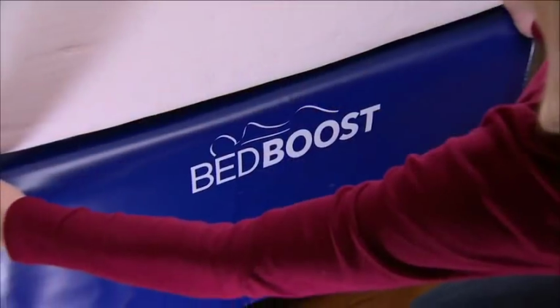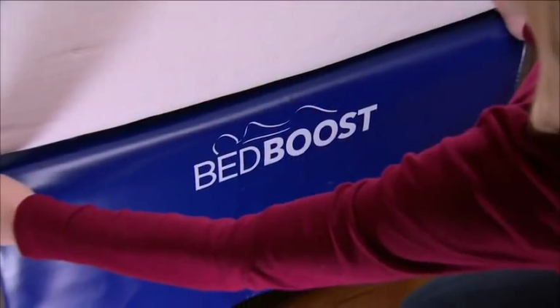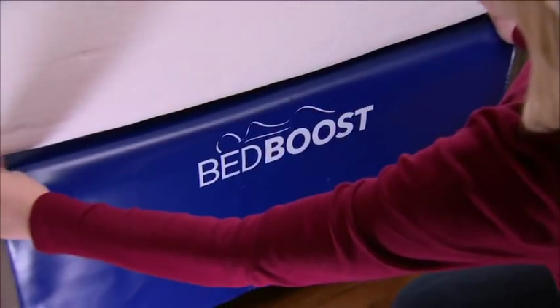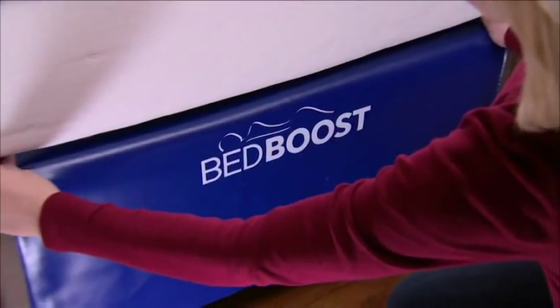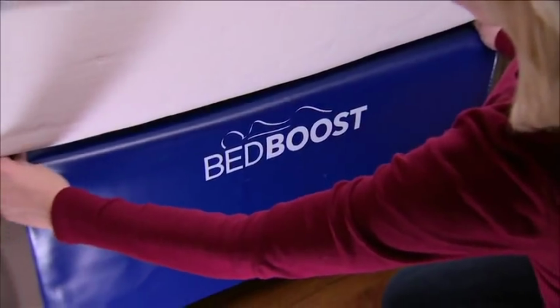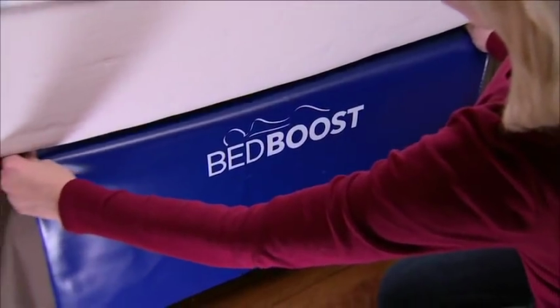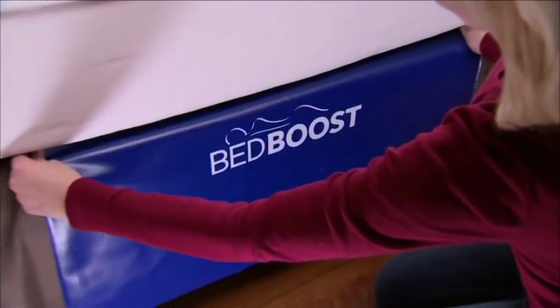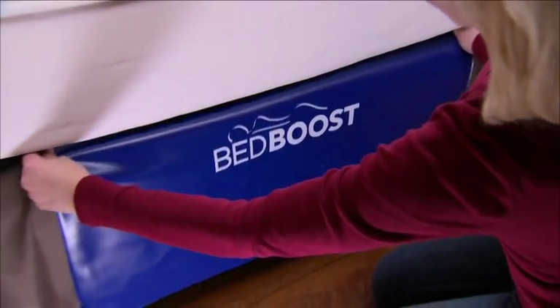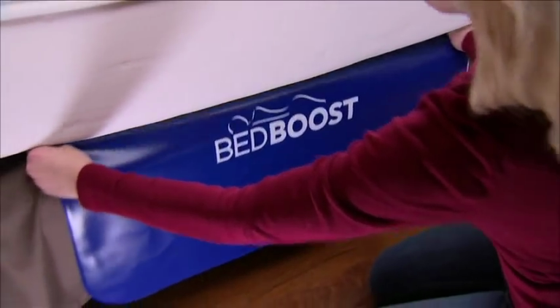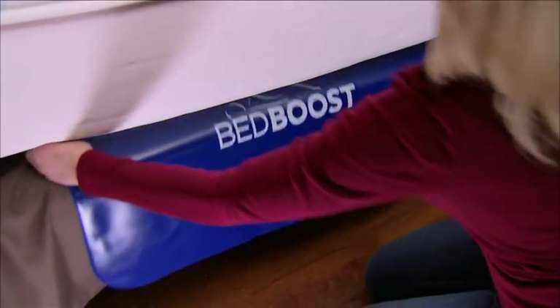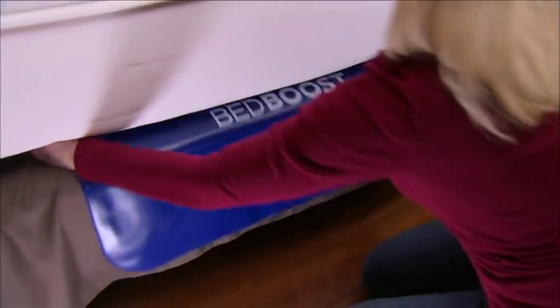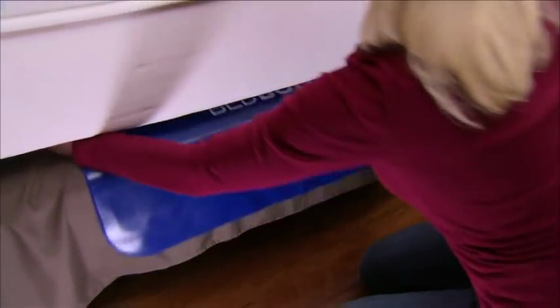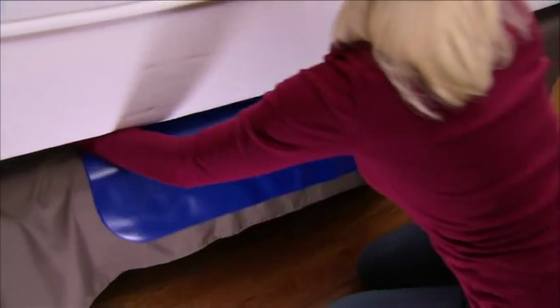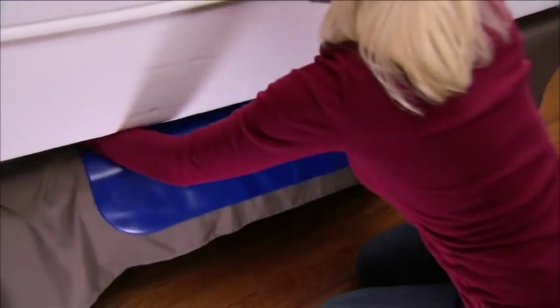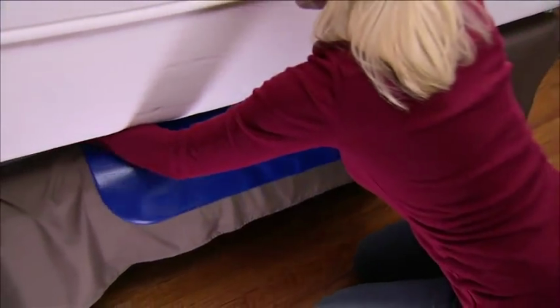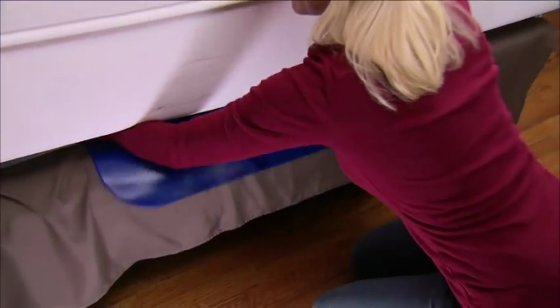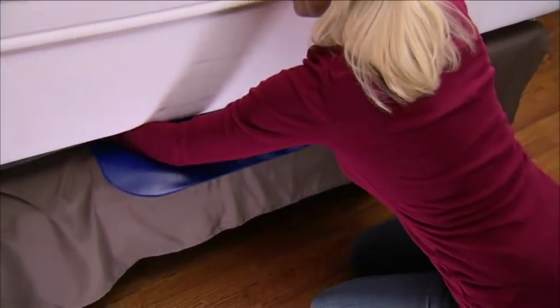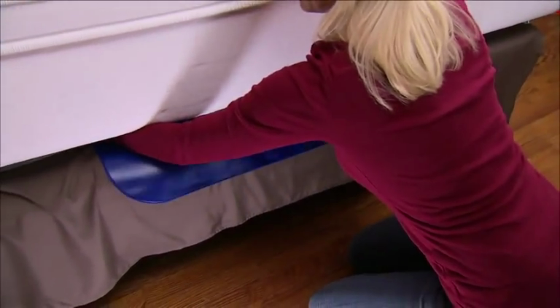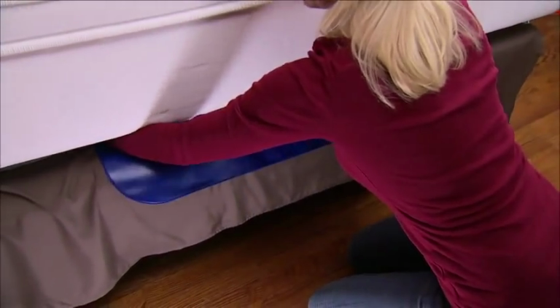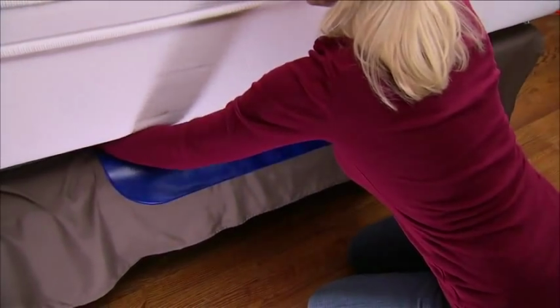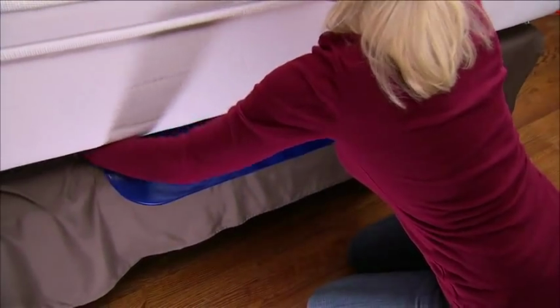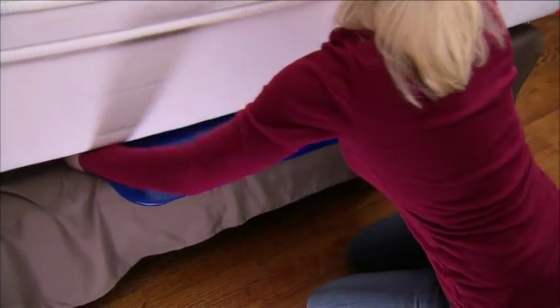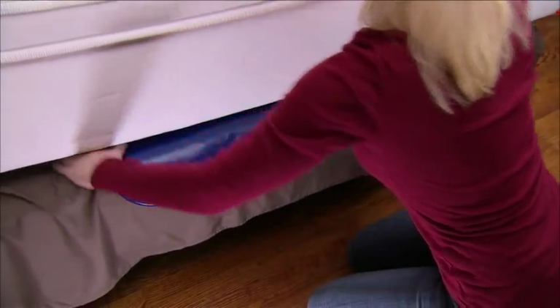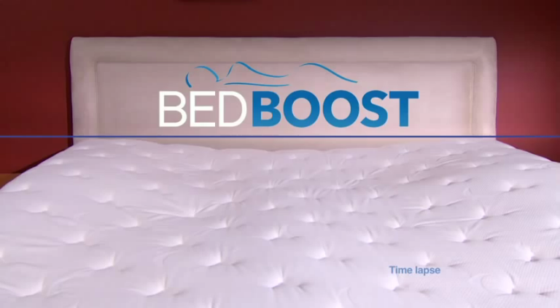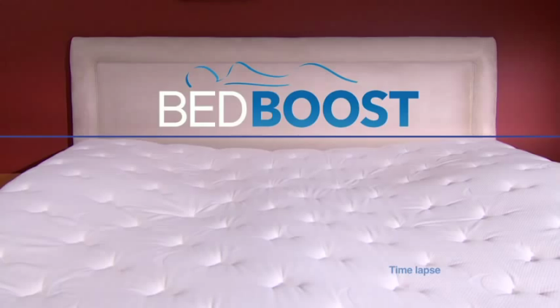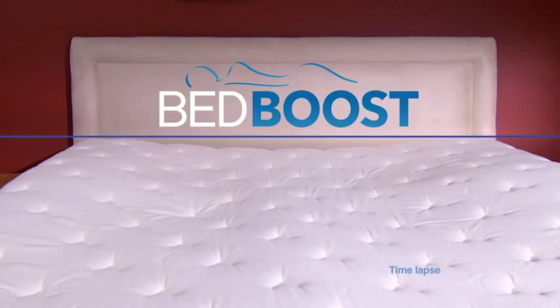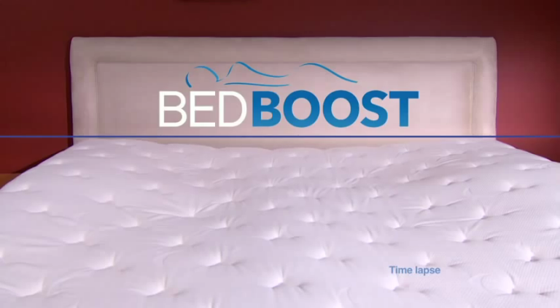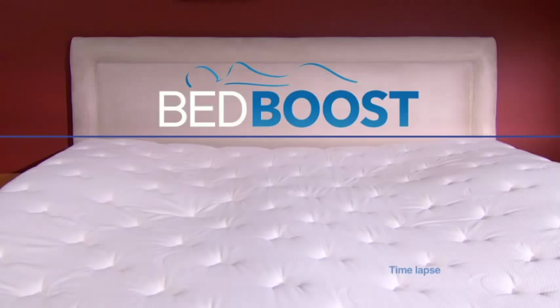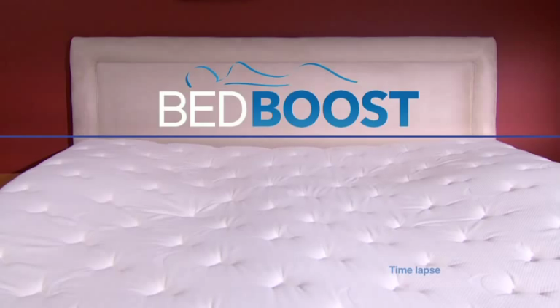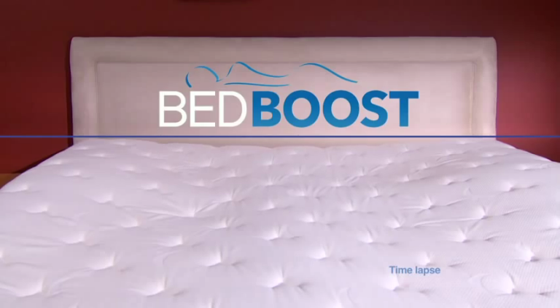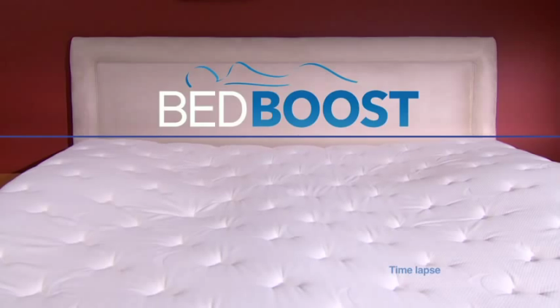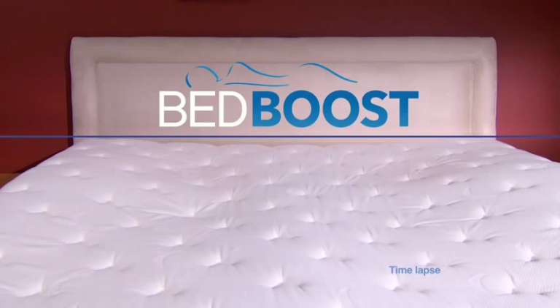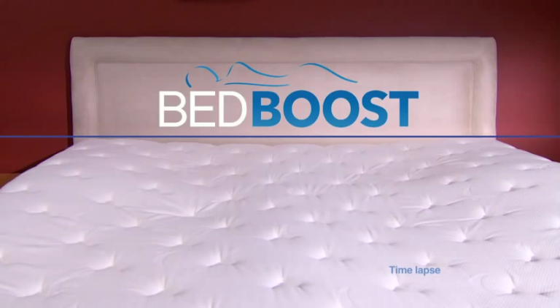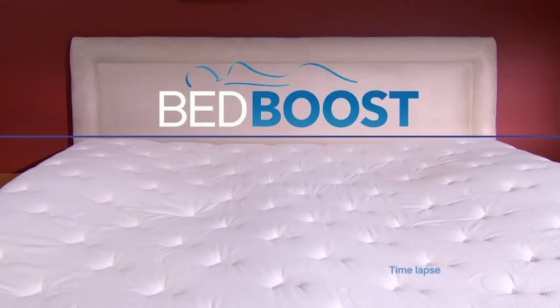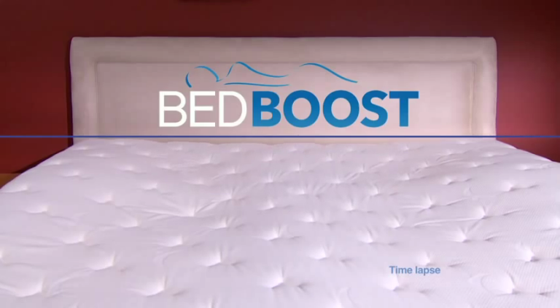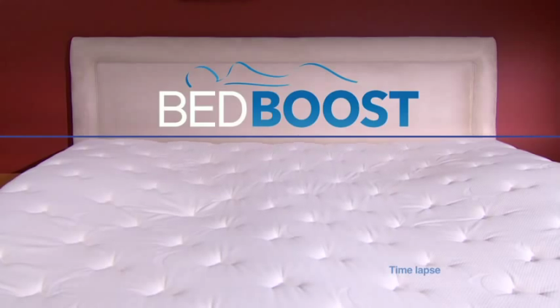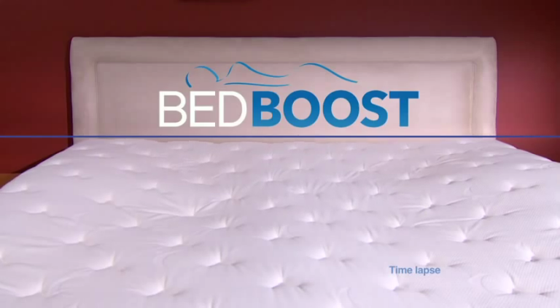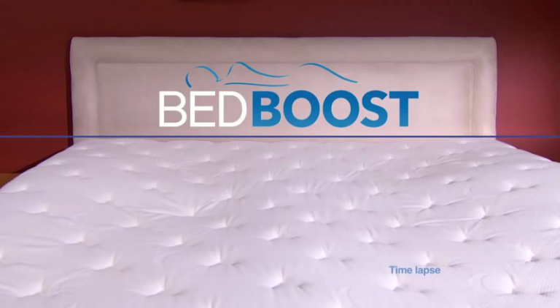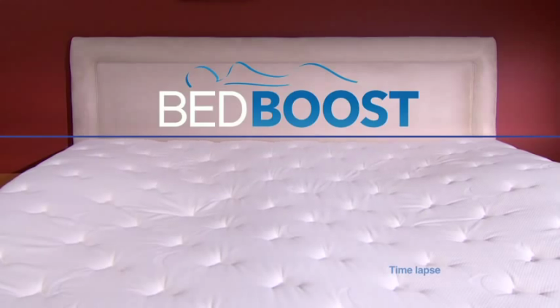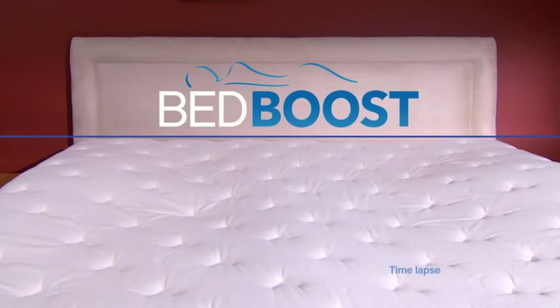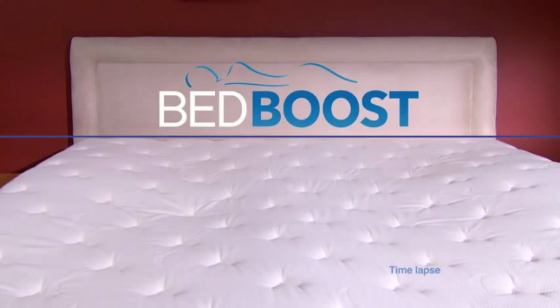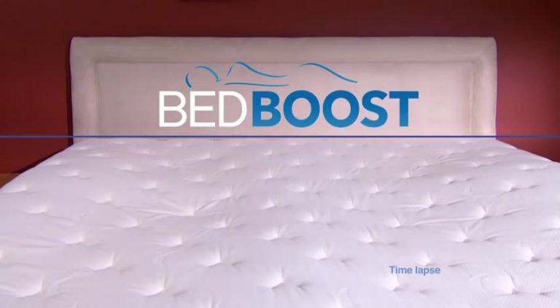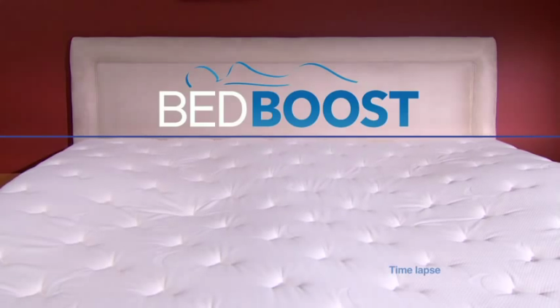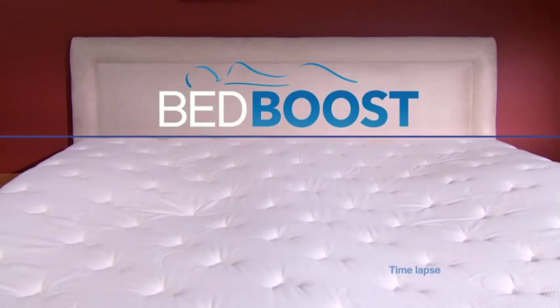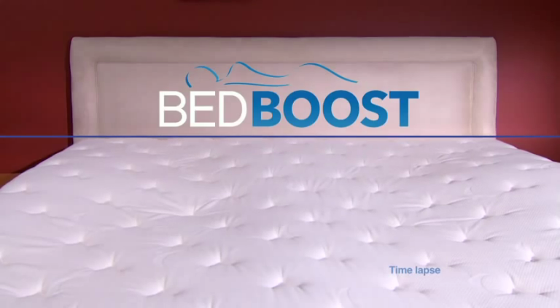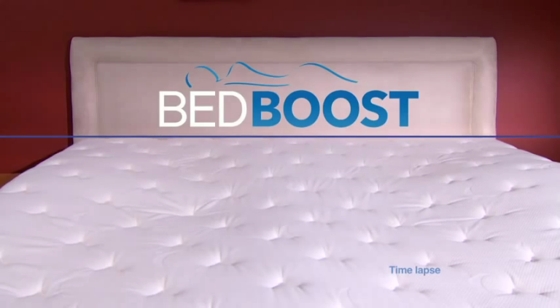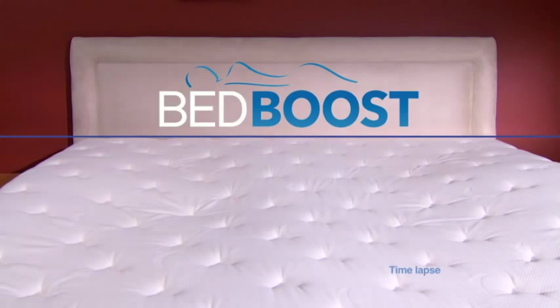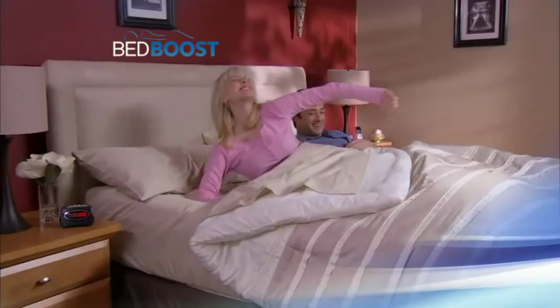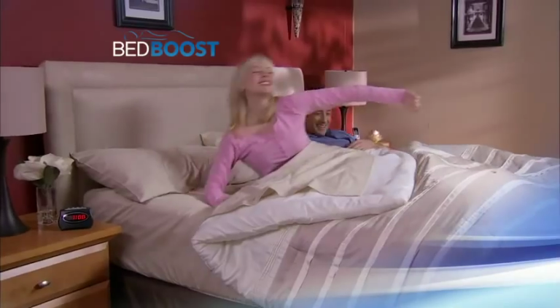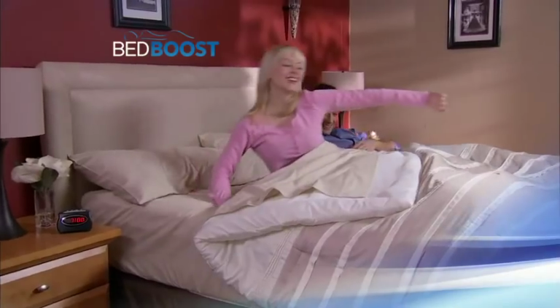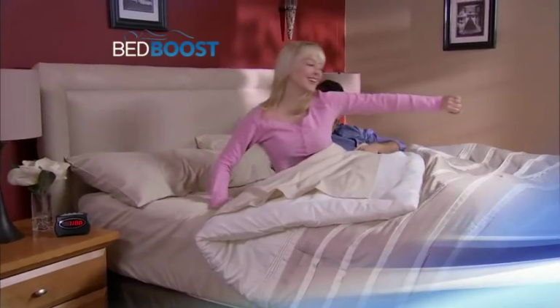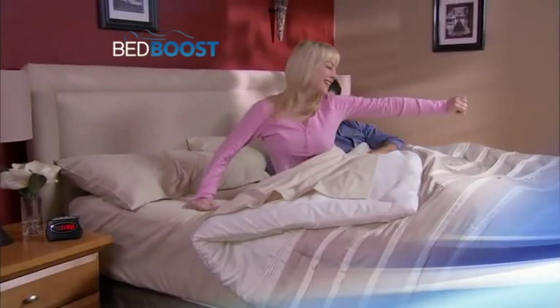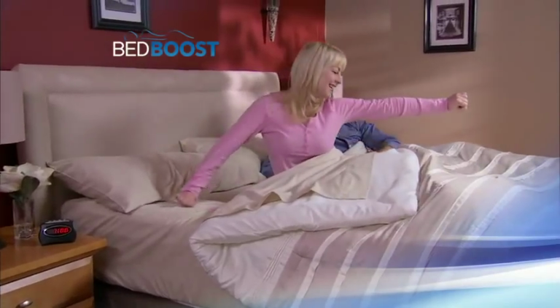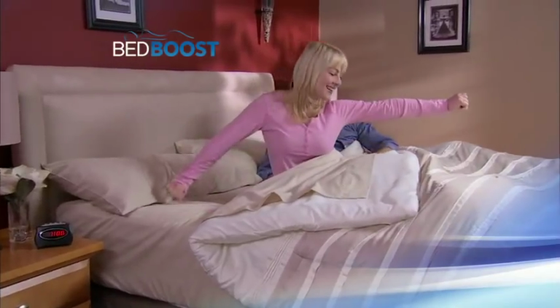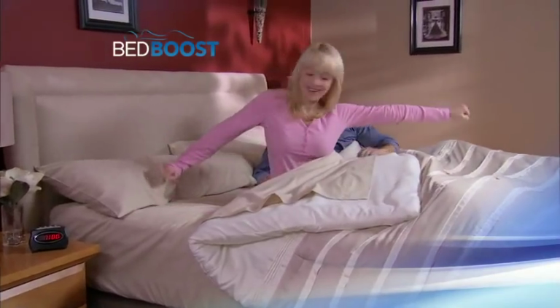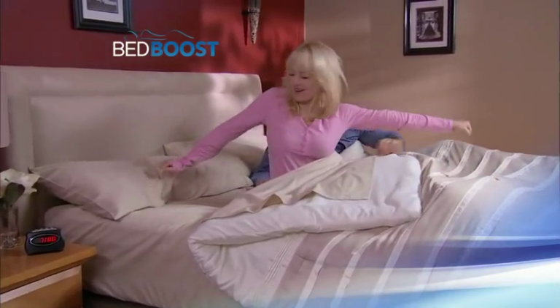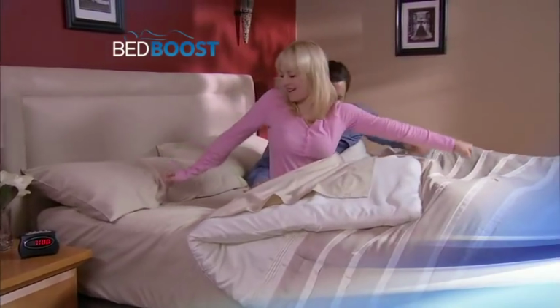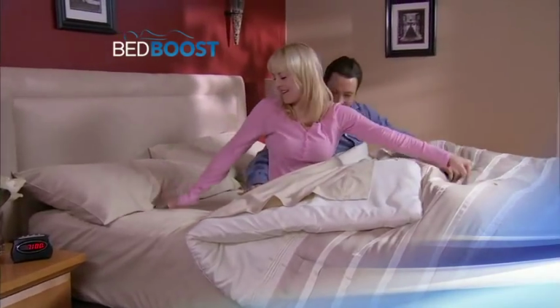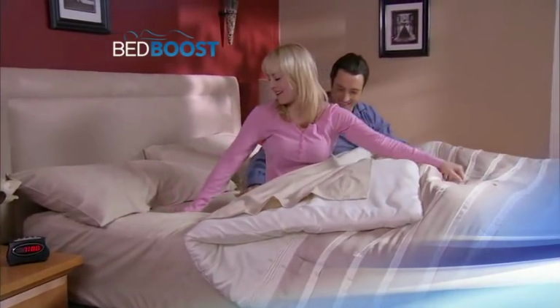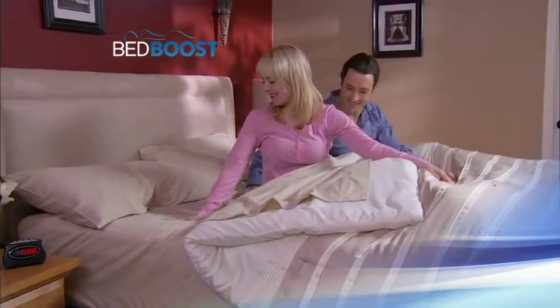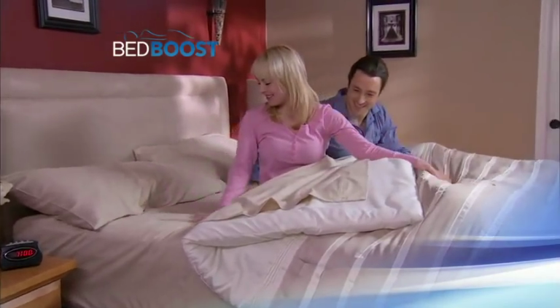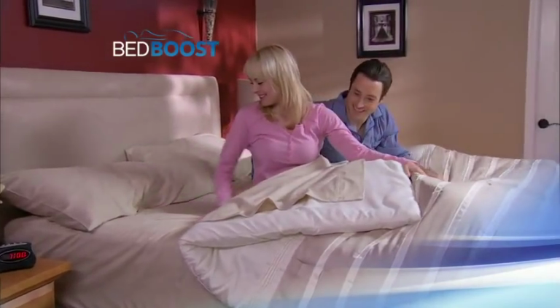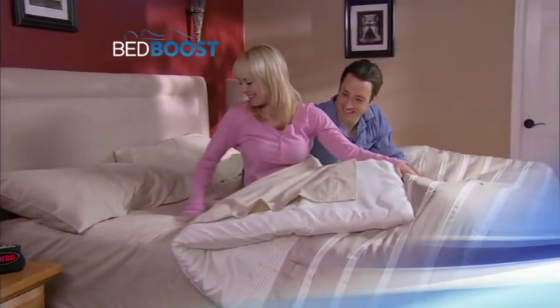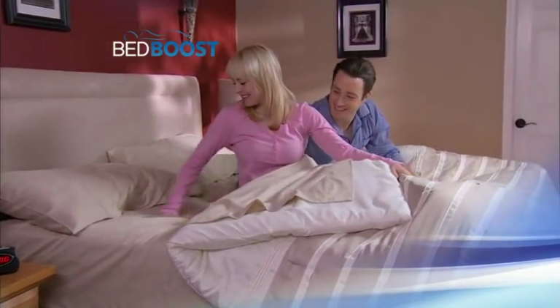Introducing Bed Boost, the amazing new sleep system that revives your old saggy mattress instantly, so you wake up rested and refreshed.